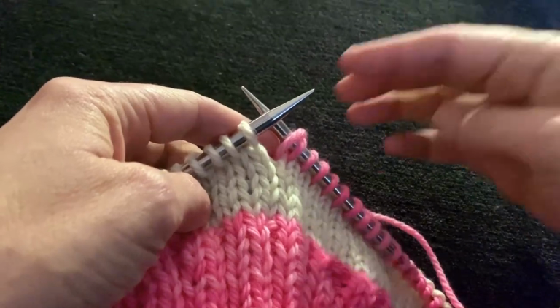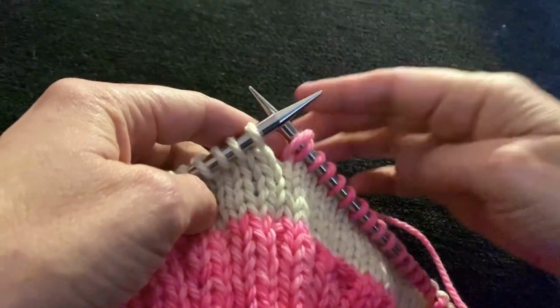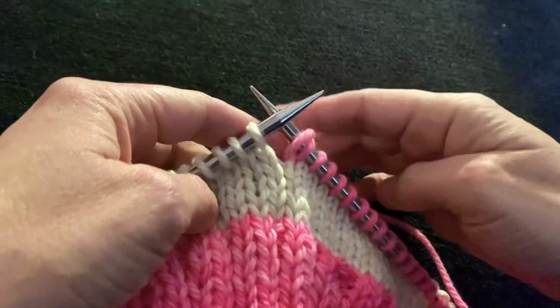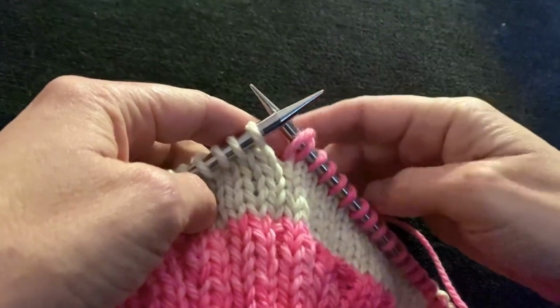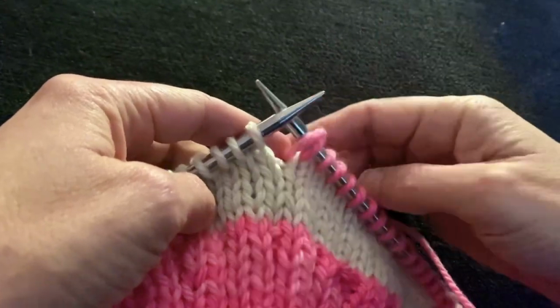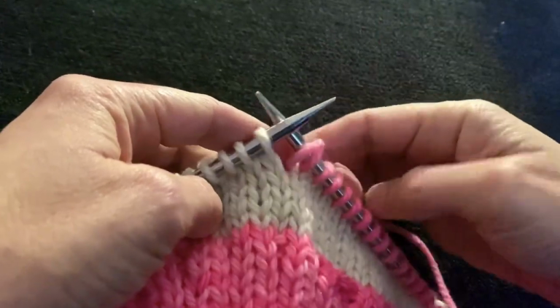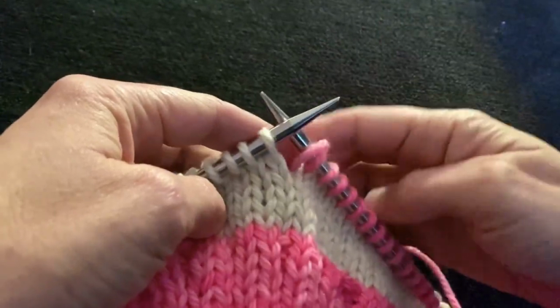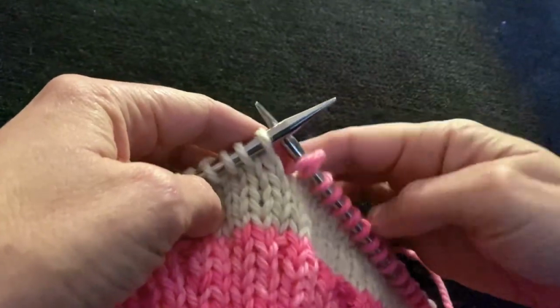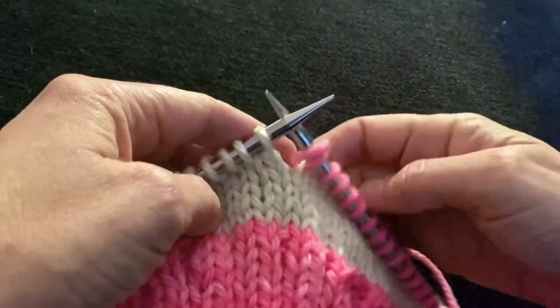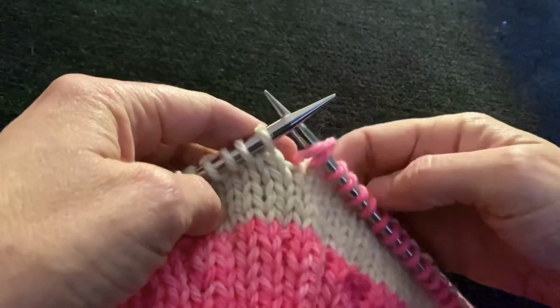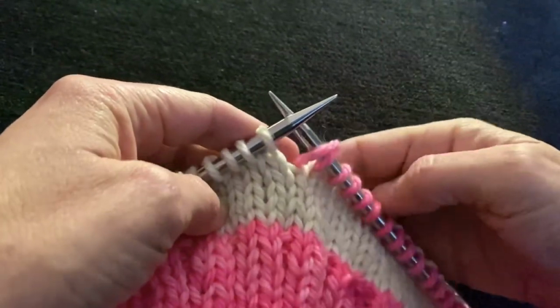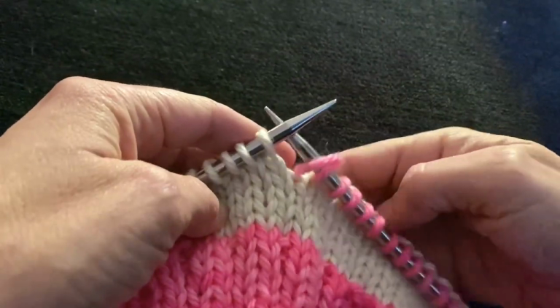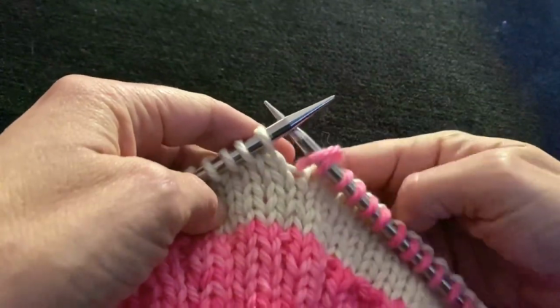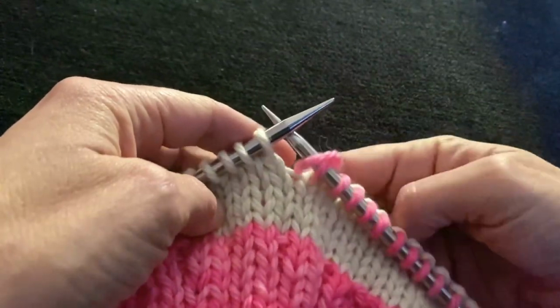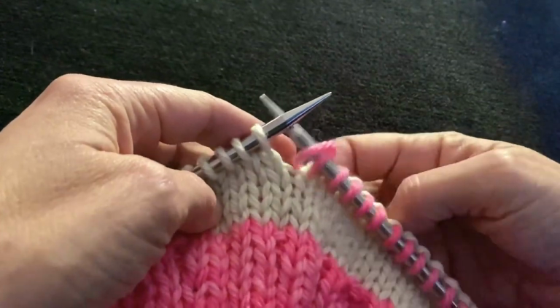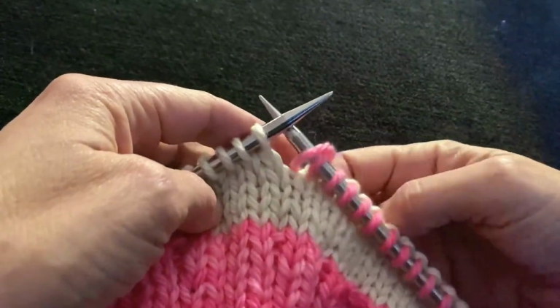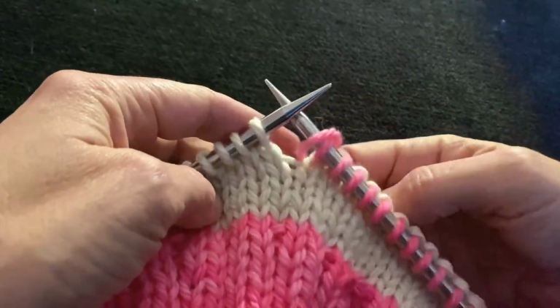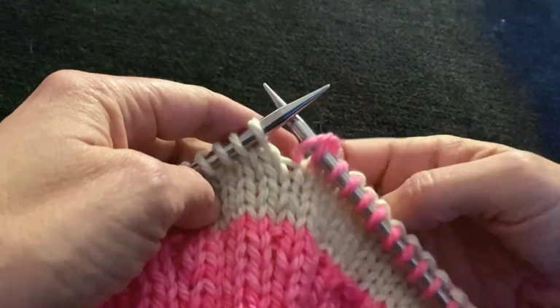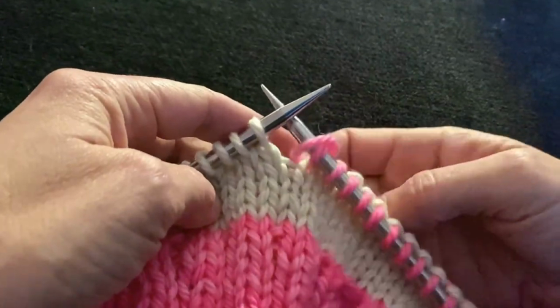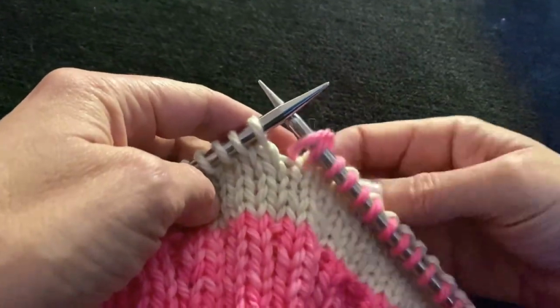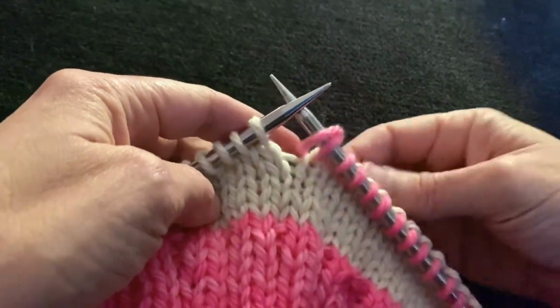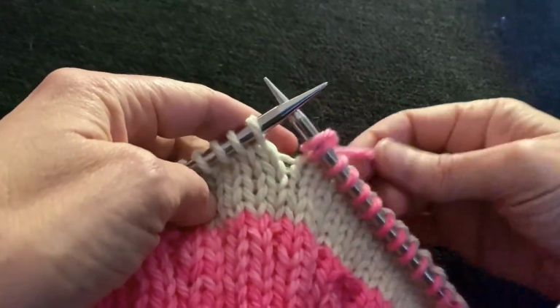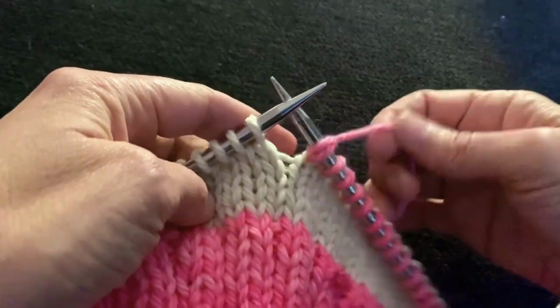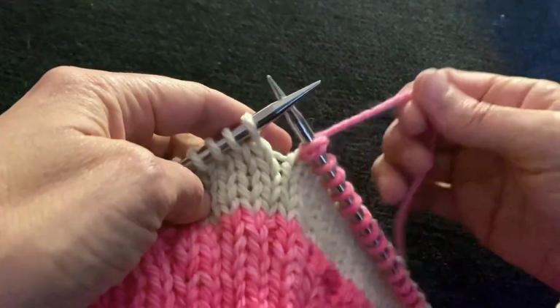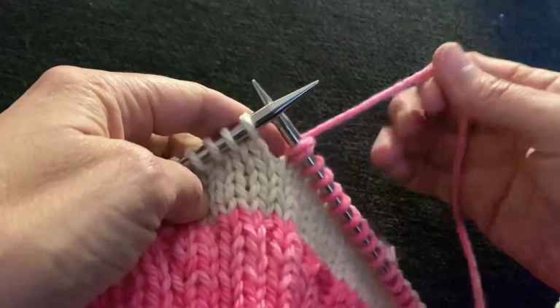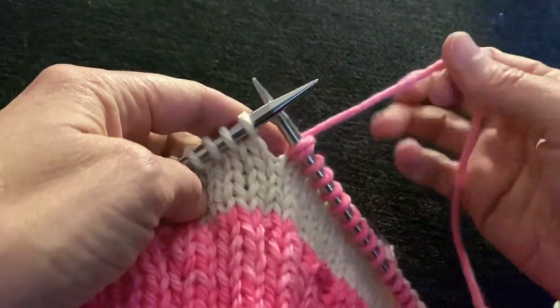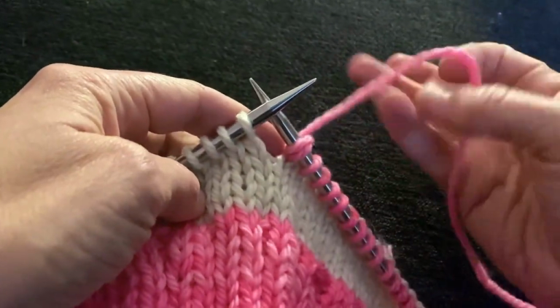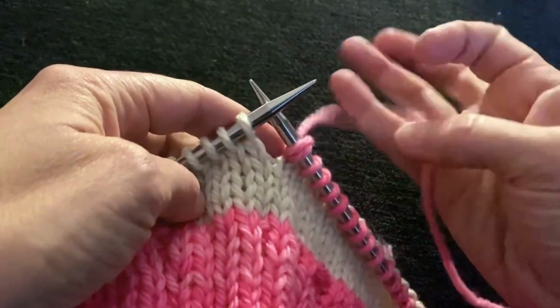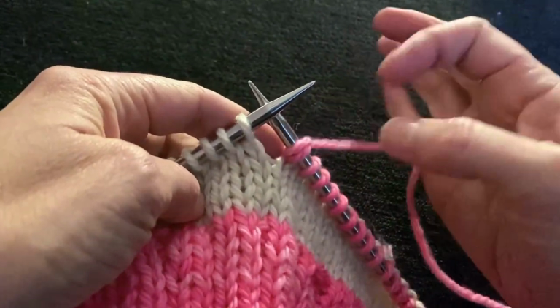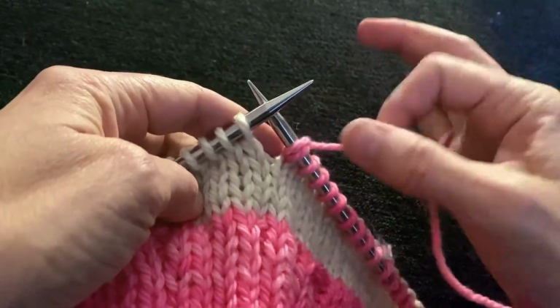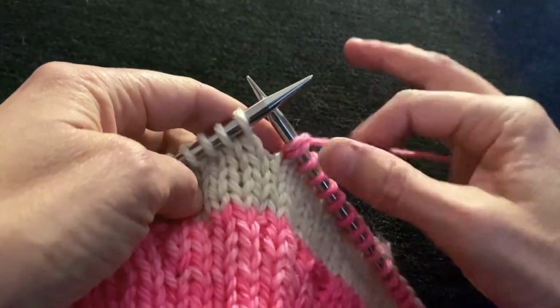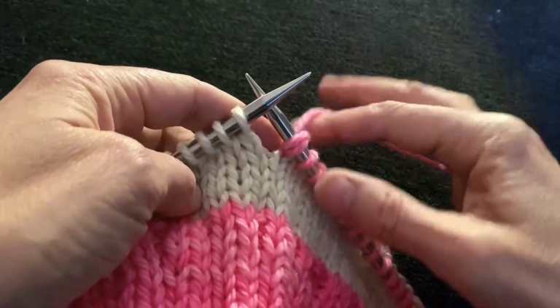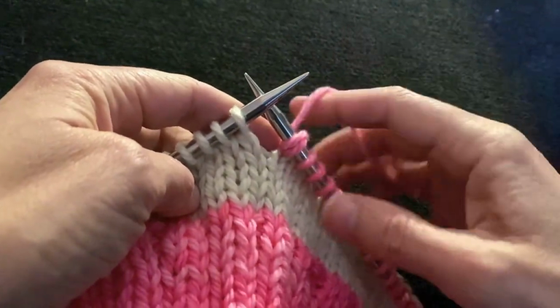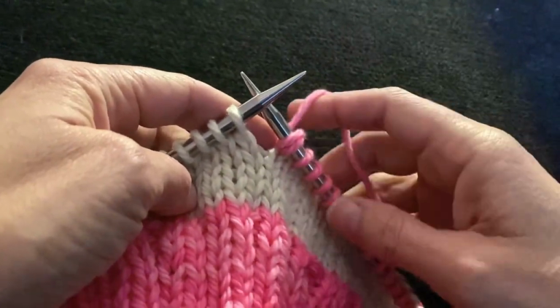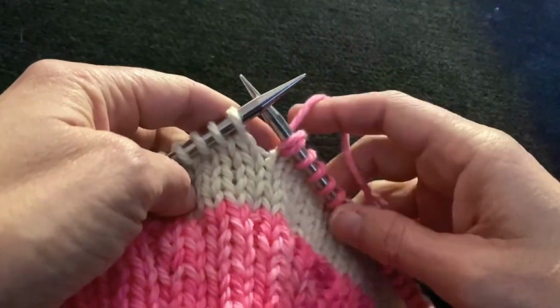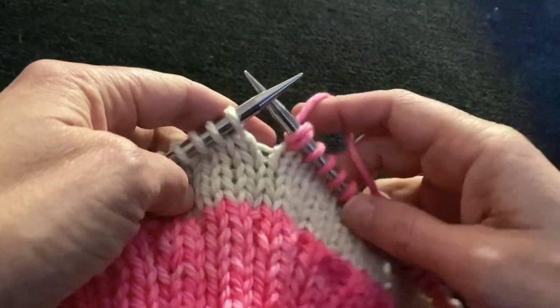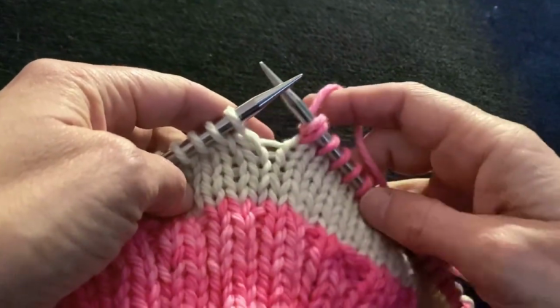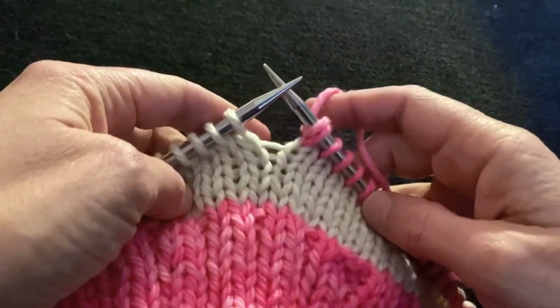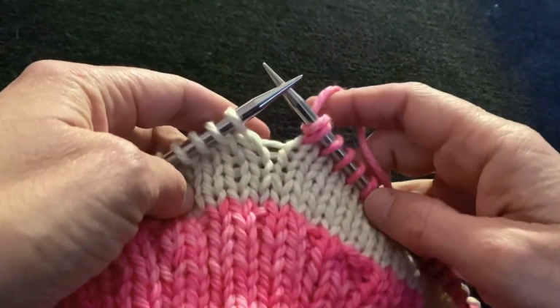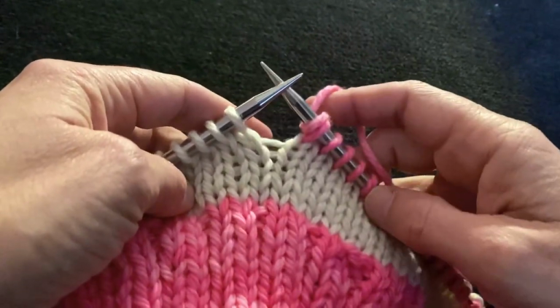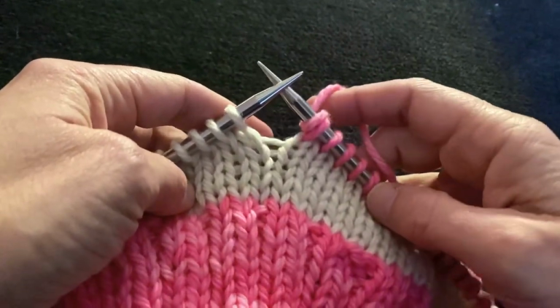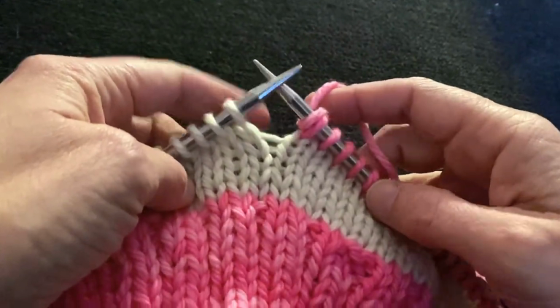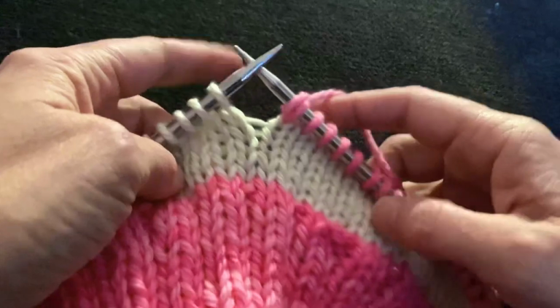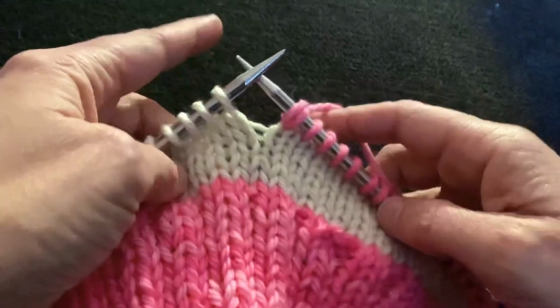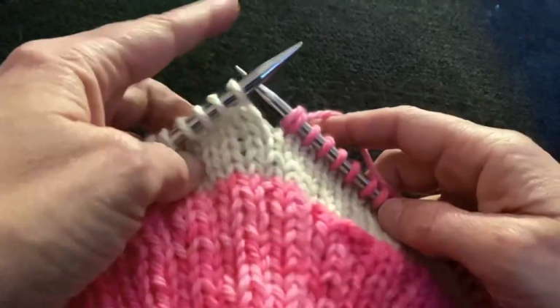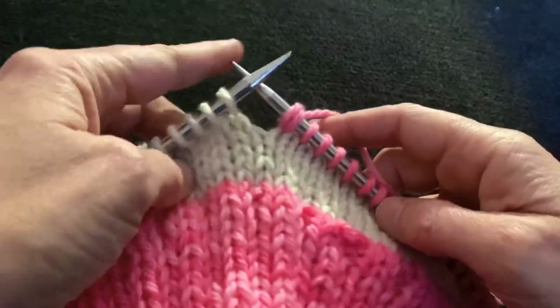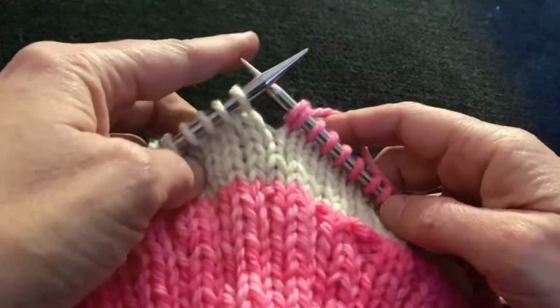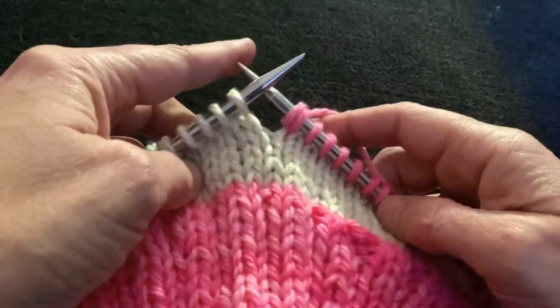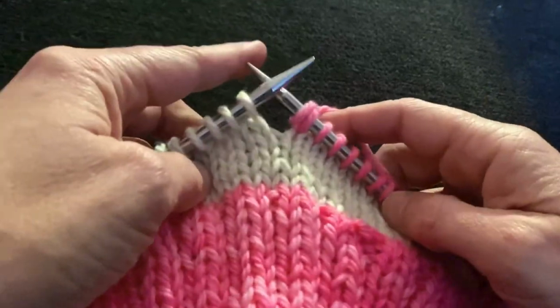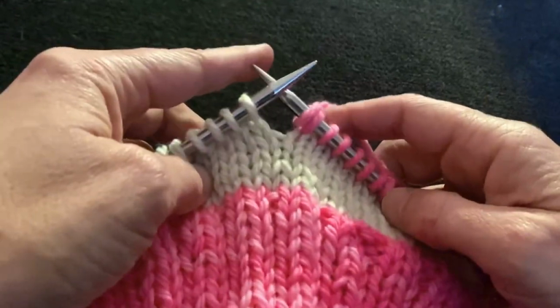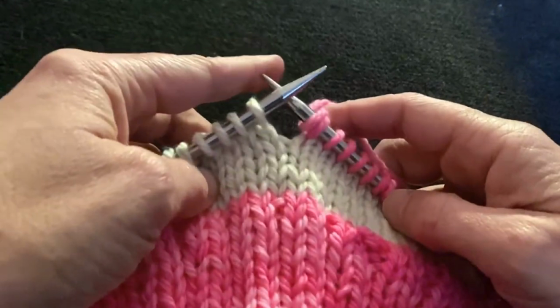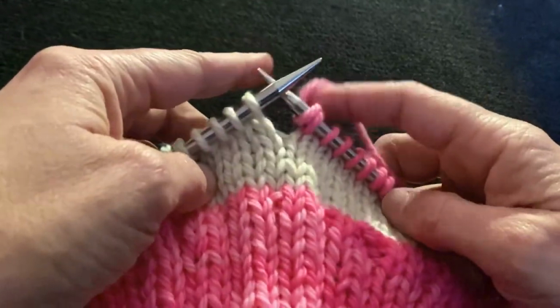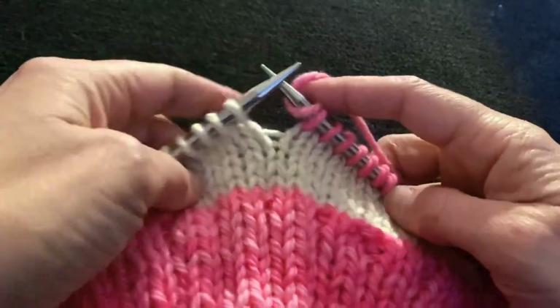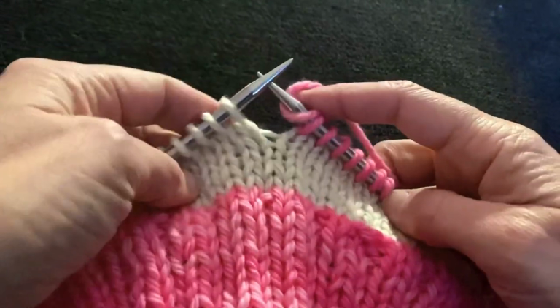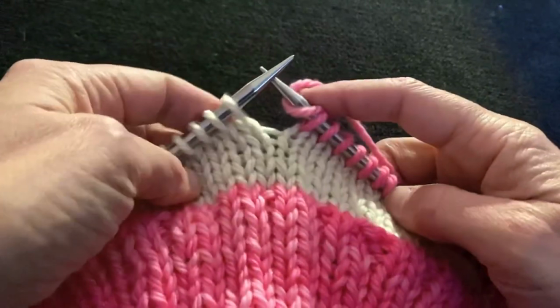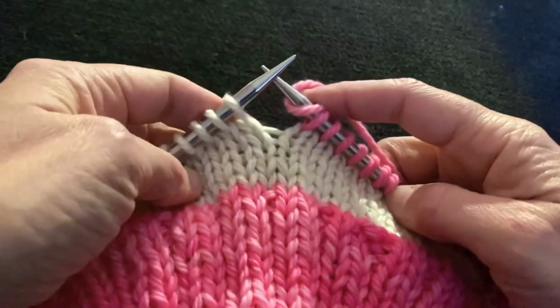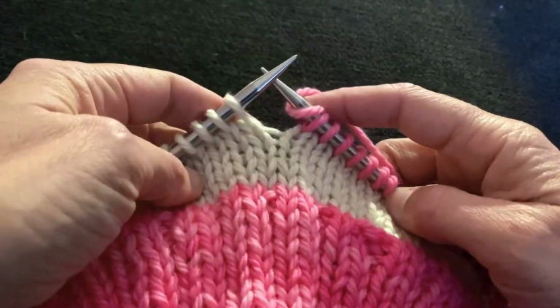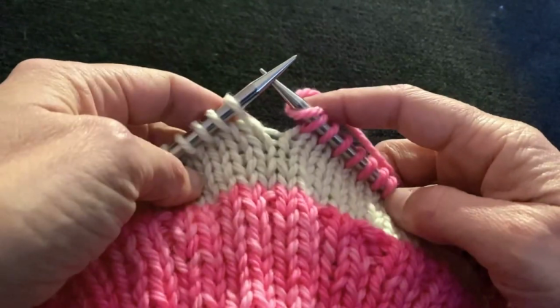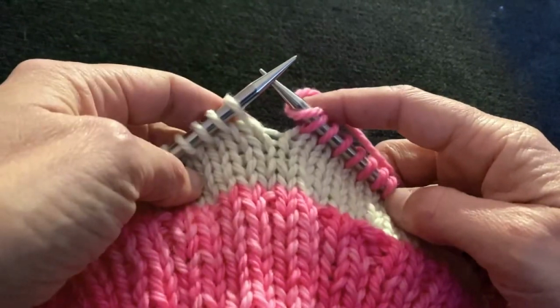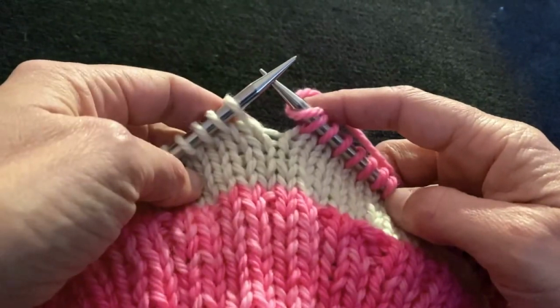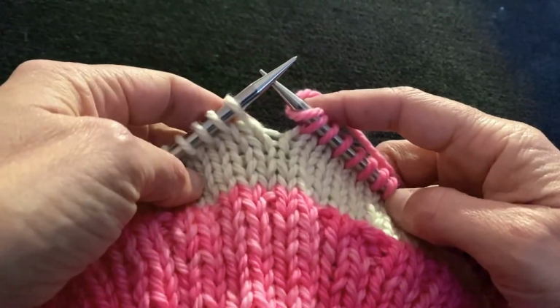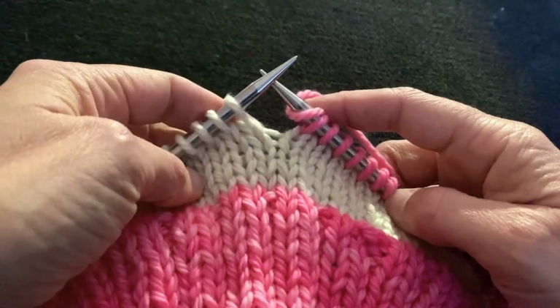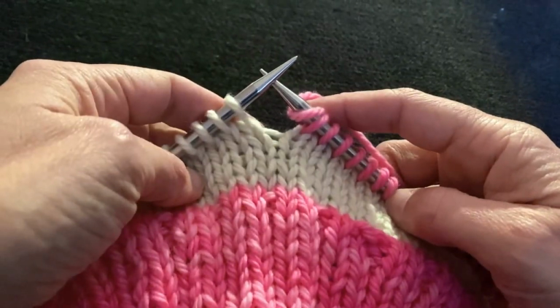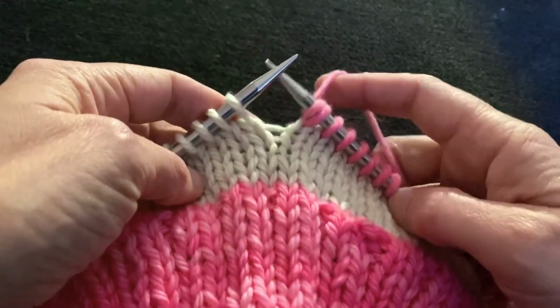Let's take a look at what Sharon from Security is calling the spike stitch. We have no idea what it's really called.